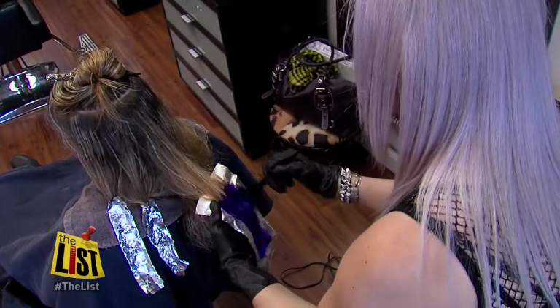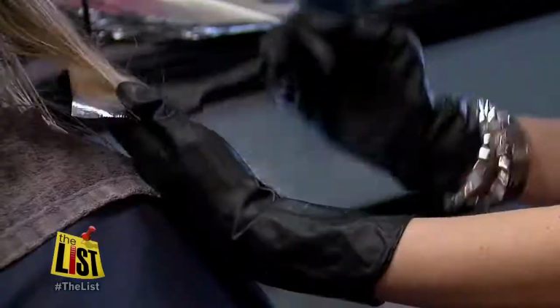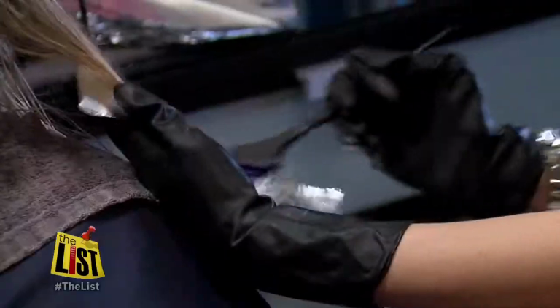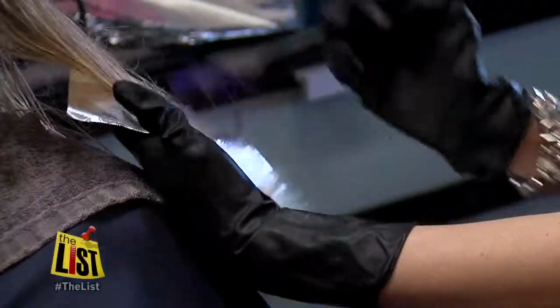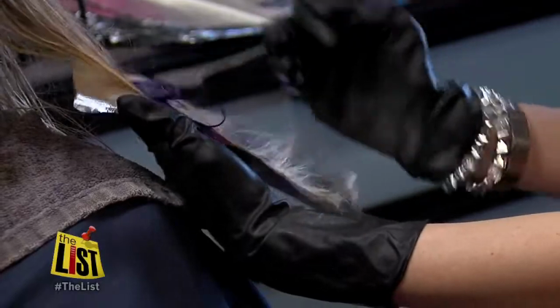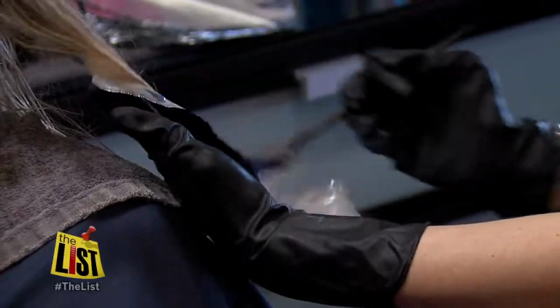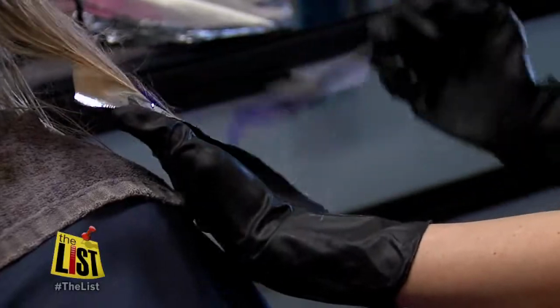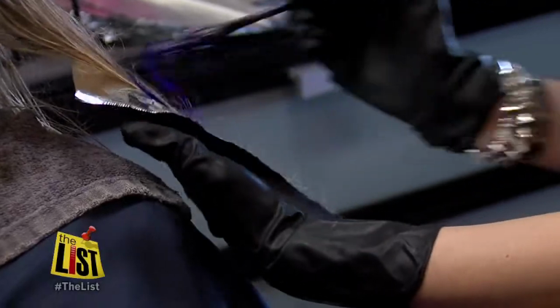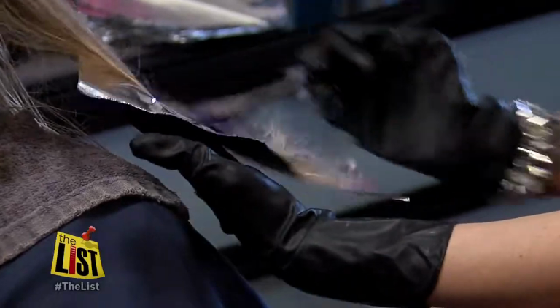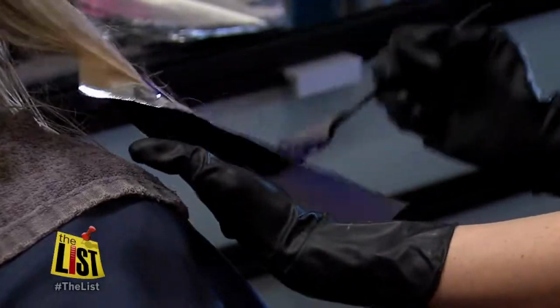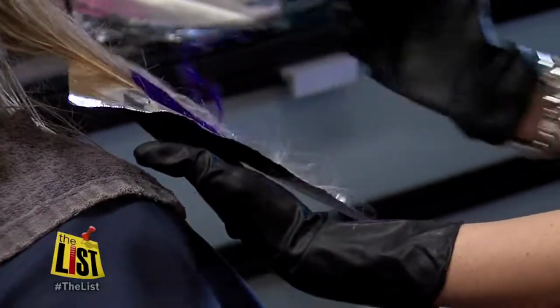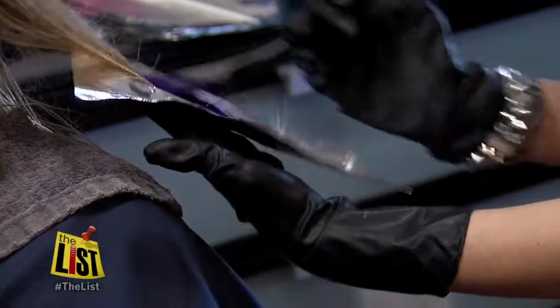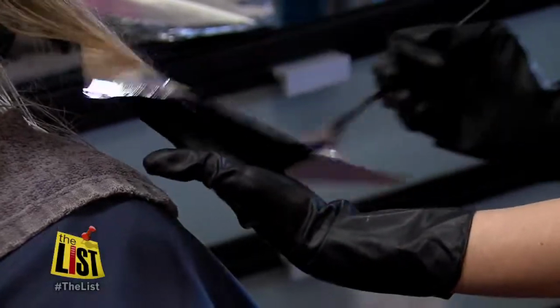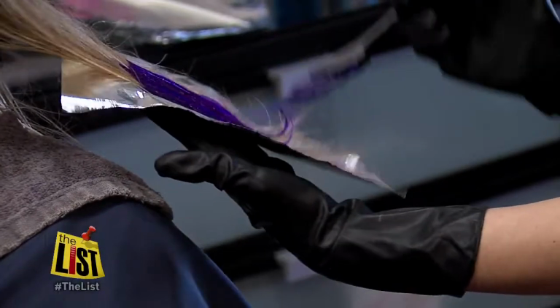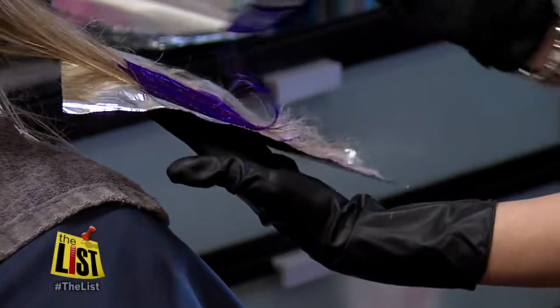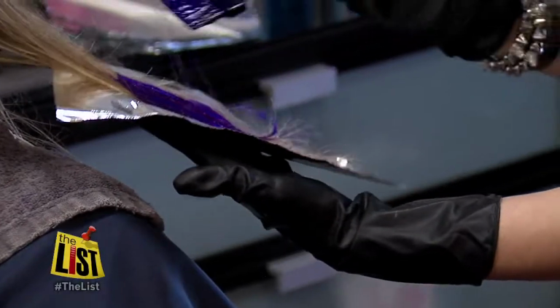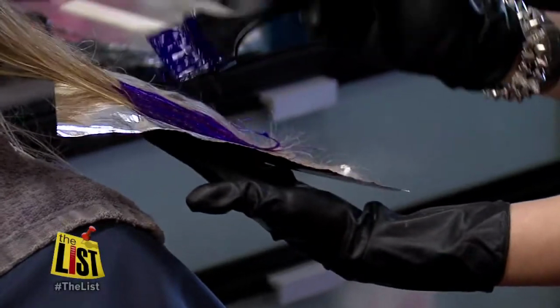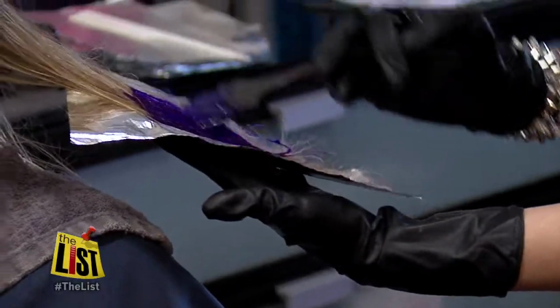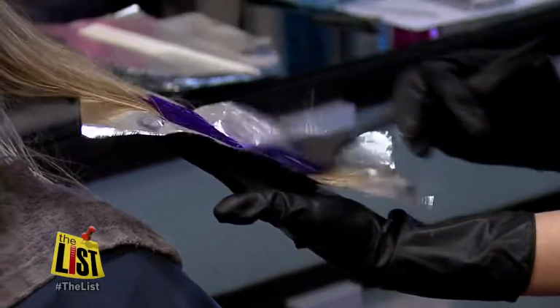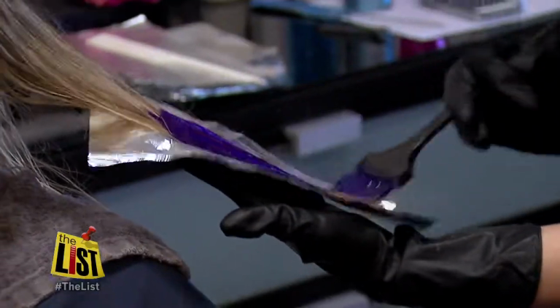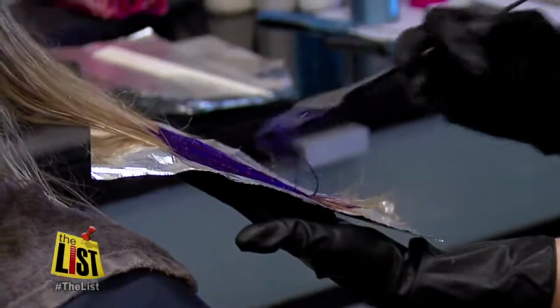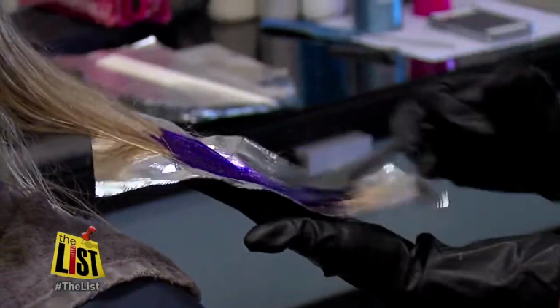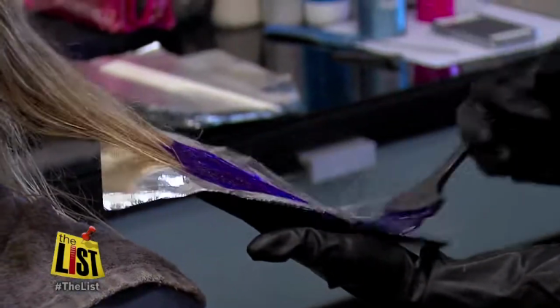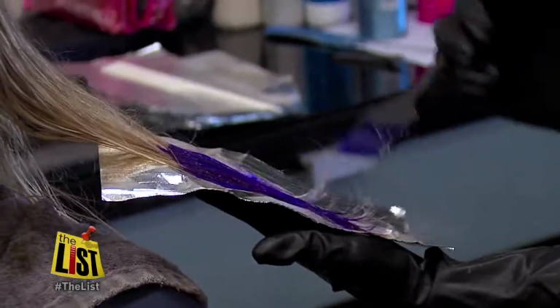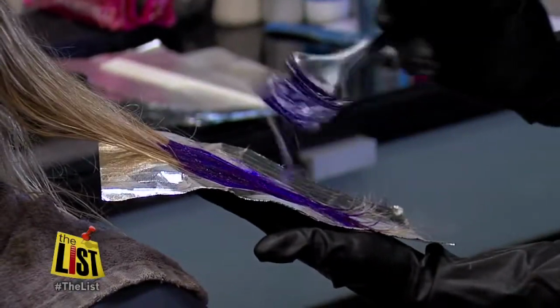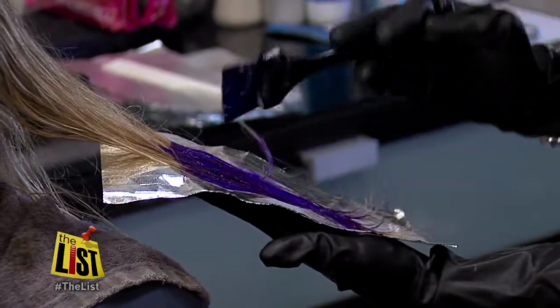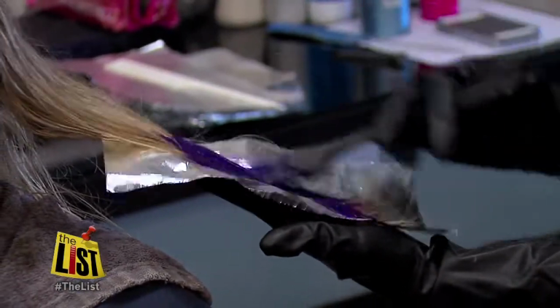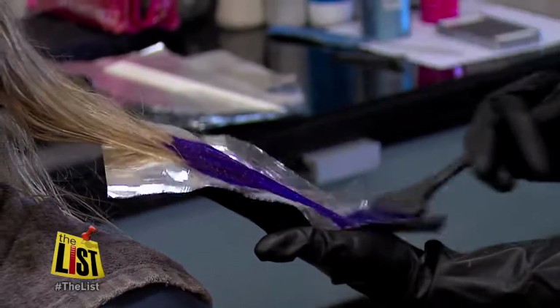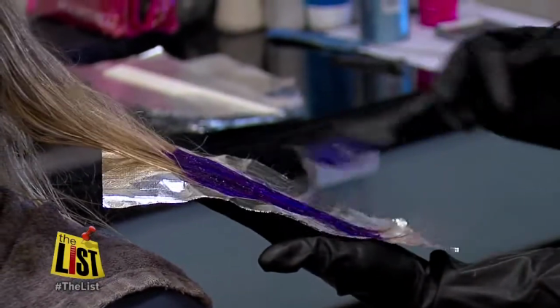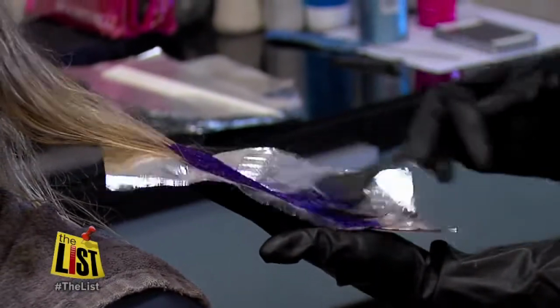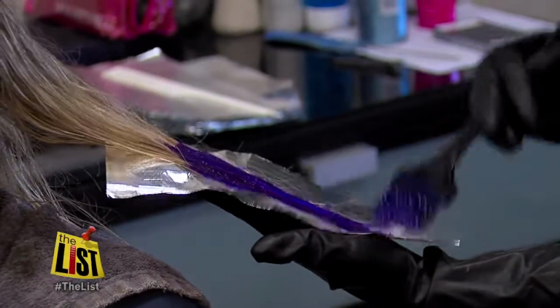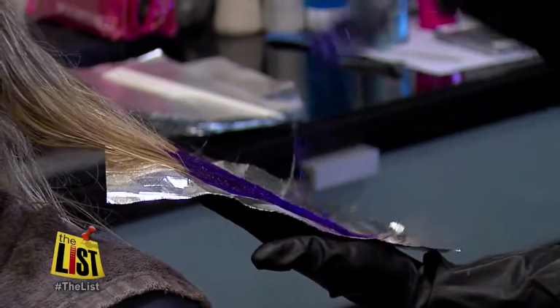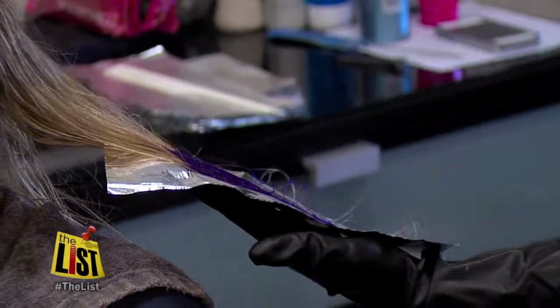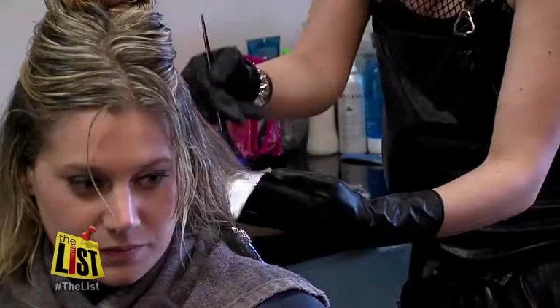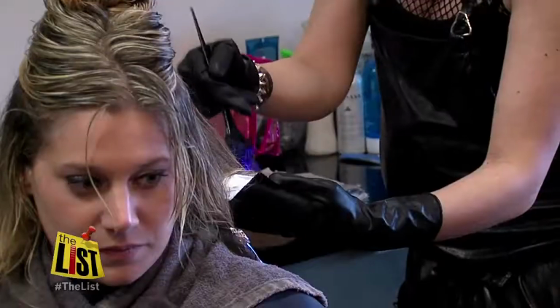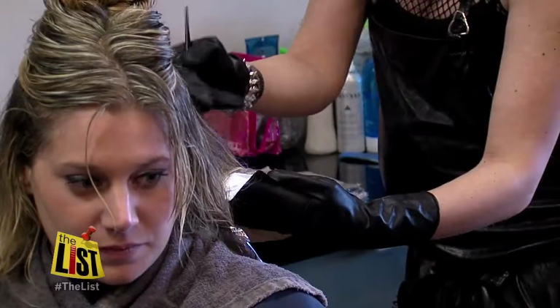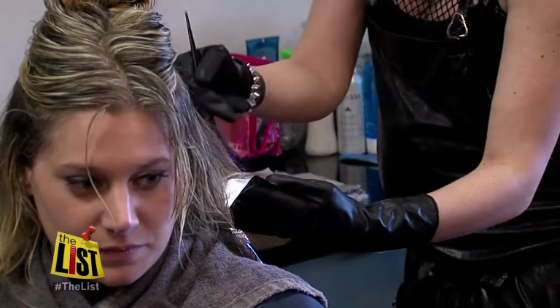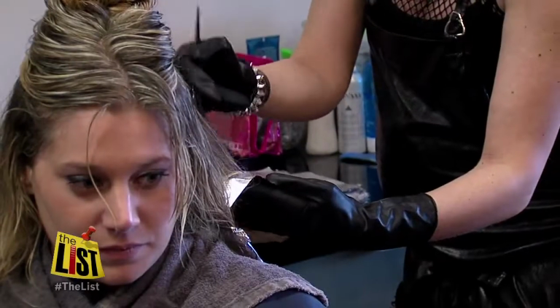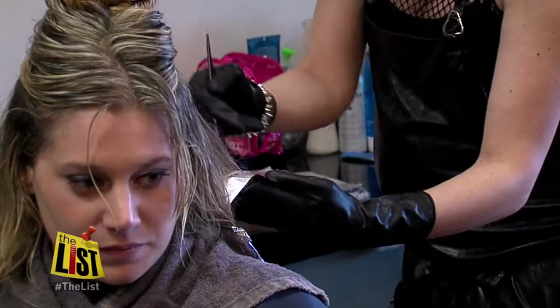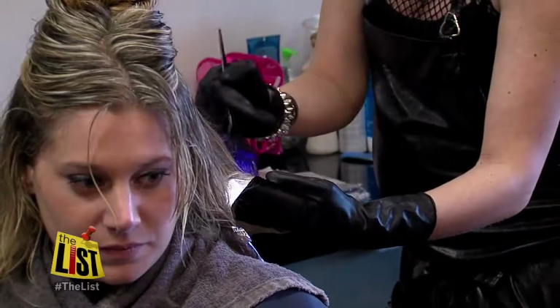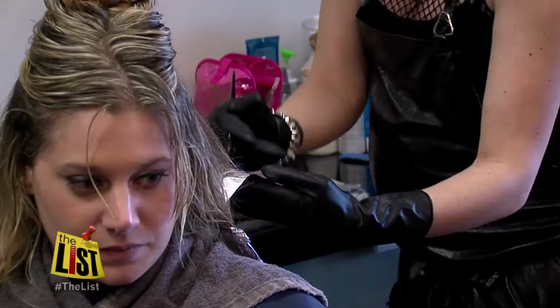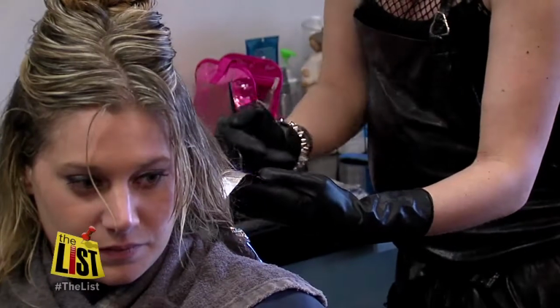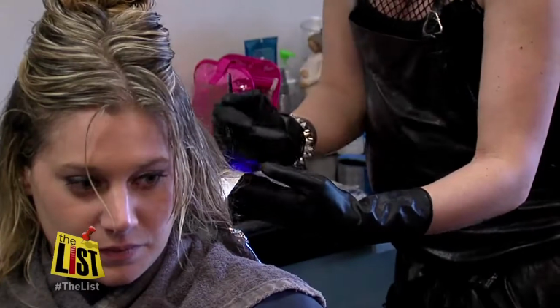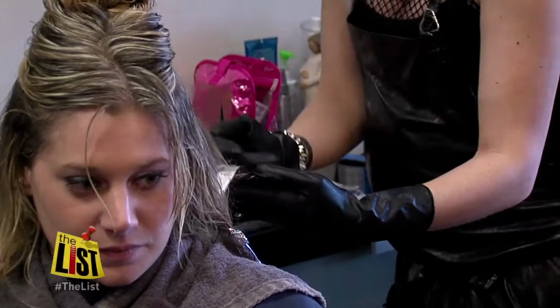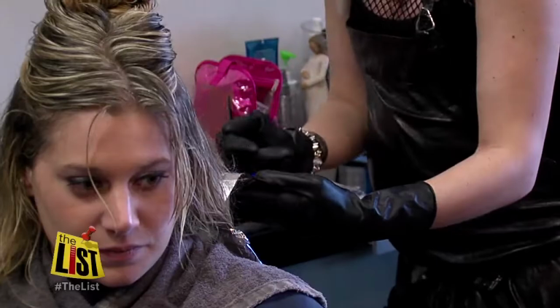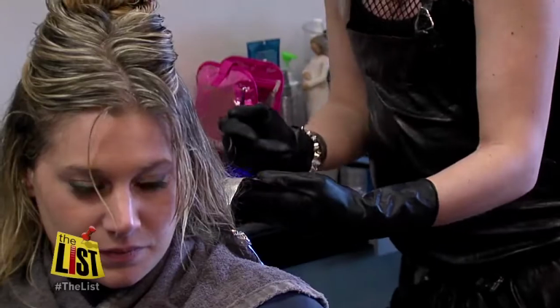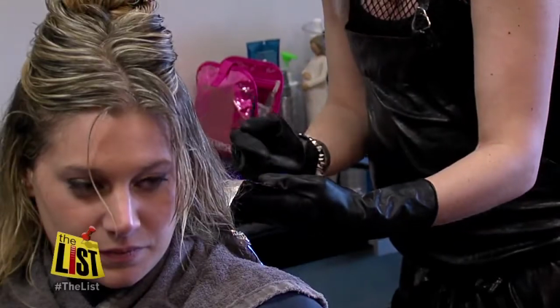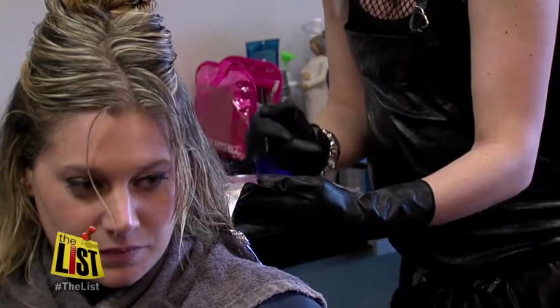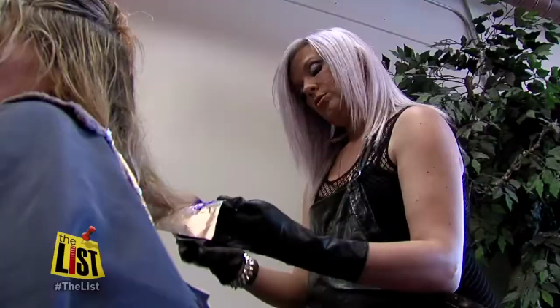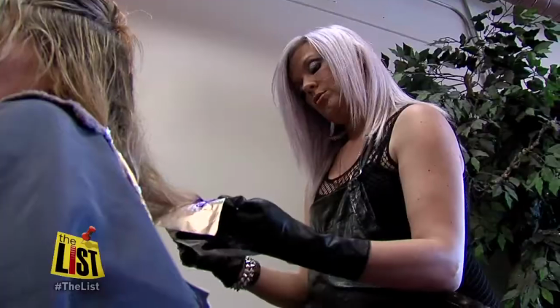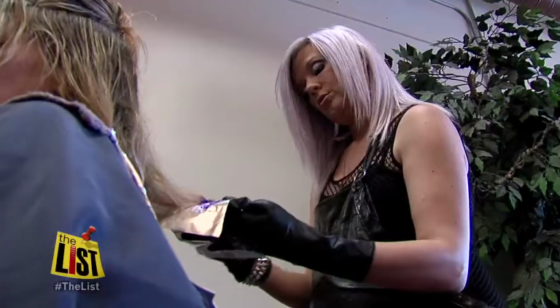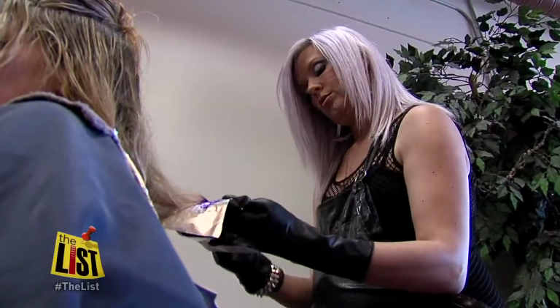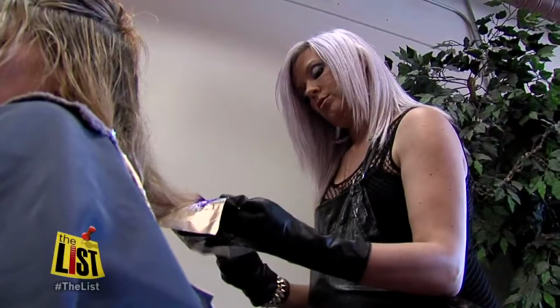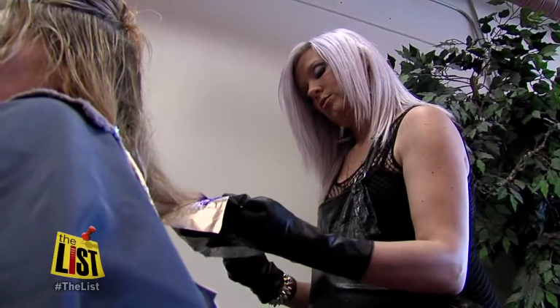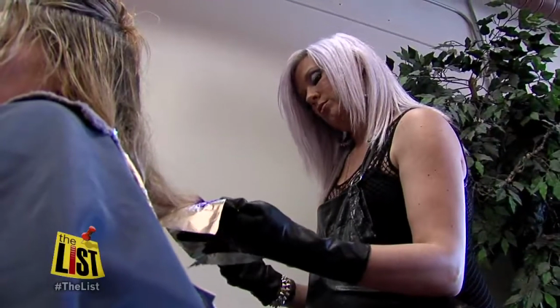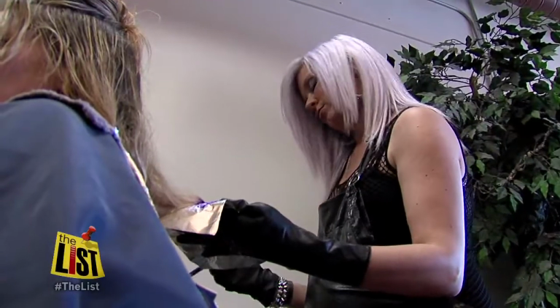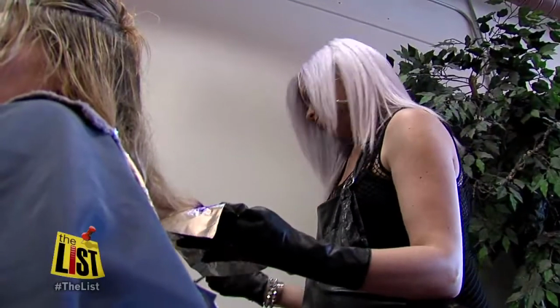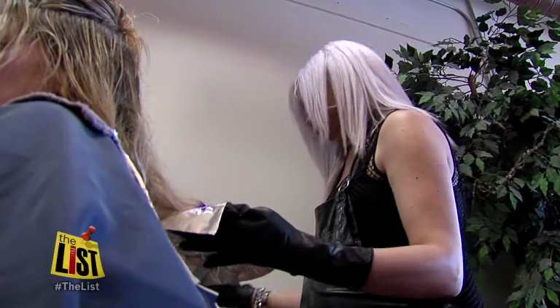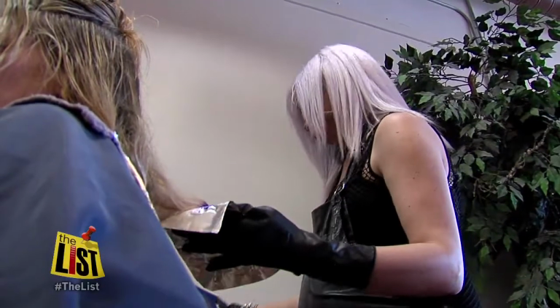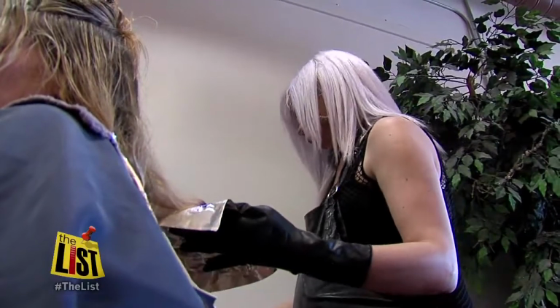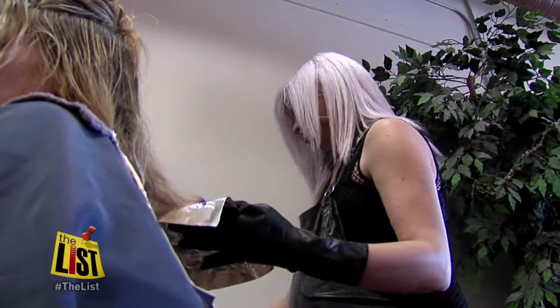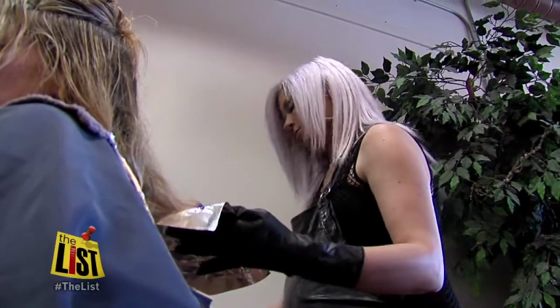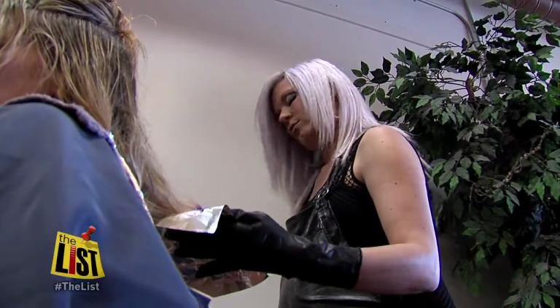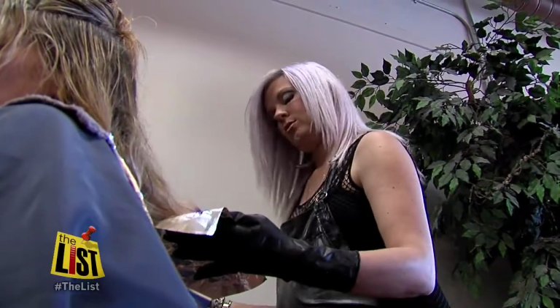I'm going to kind of feather my way up so that she doesn't have a hard line. It looks like it's kind of melting — like she literally dipped it into color.